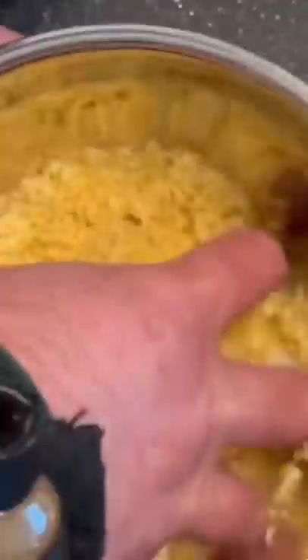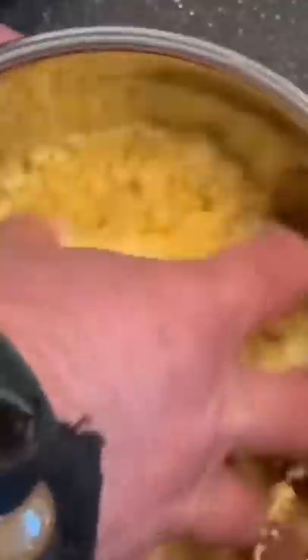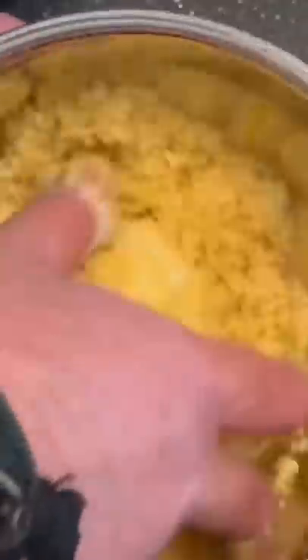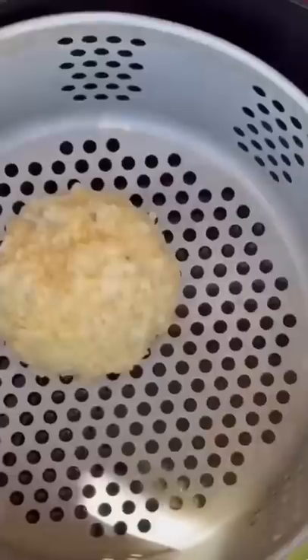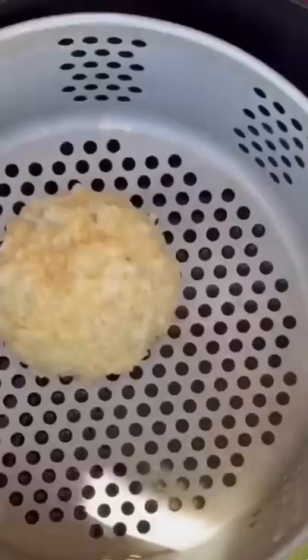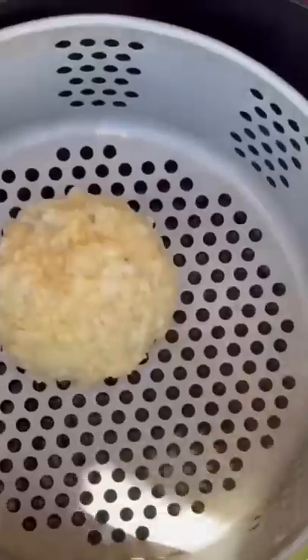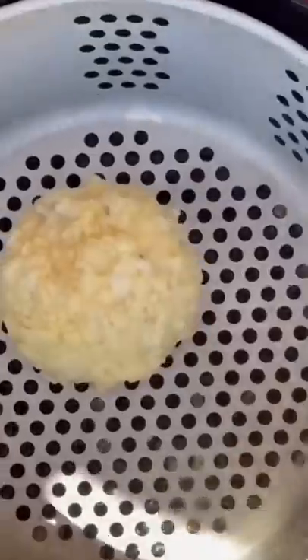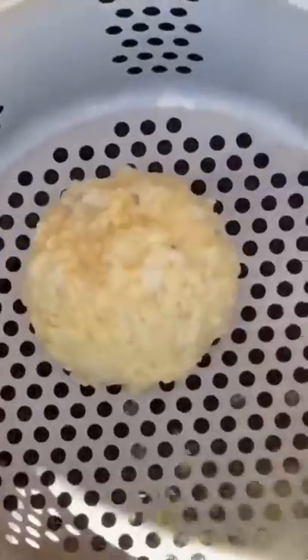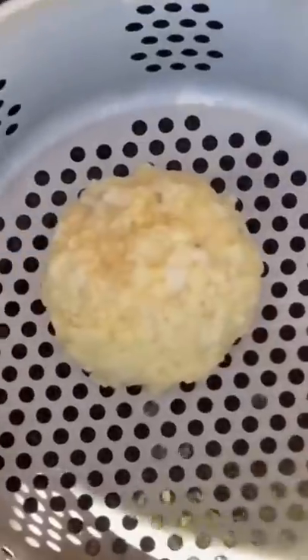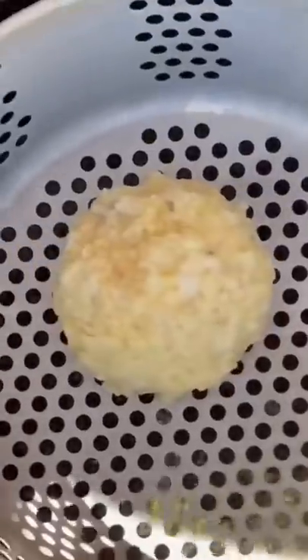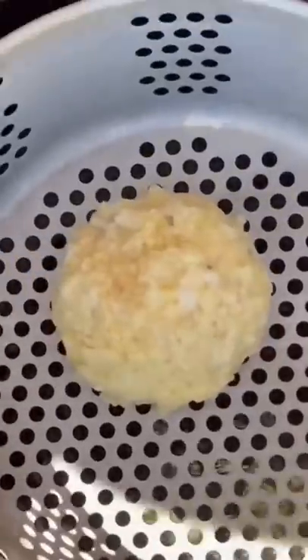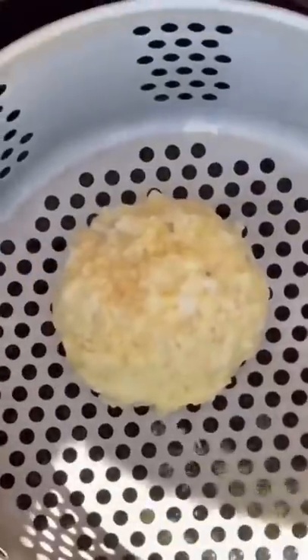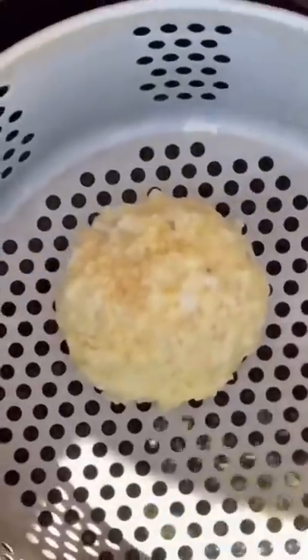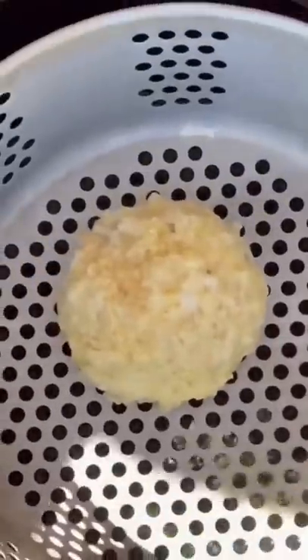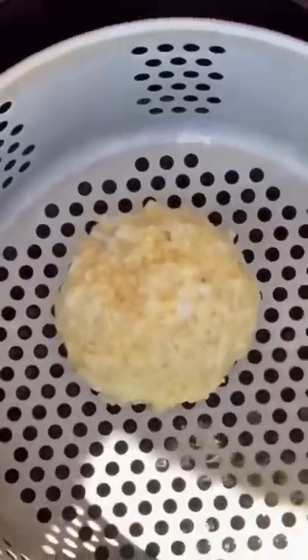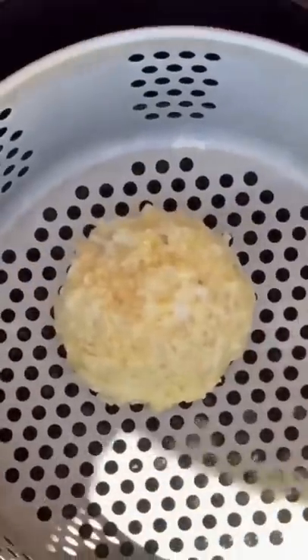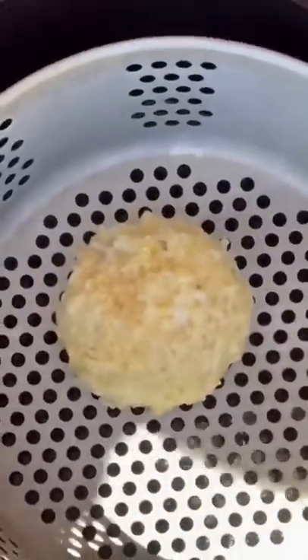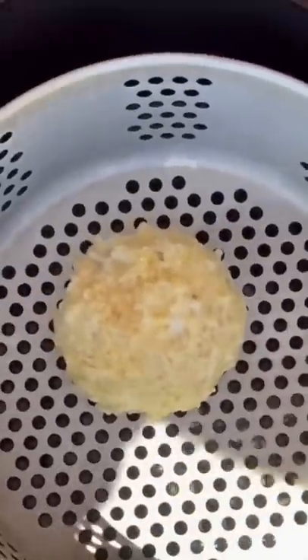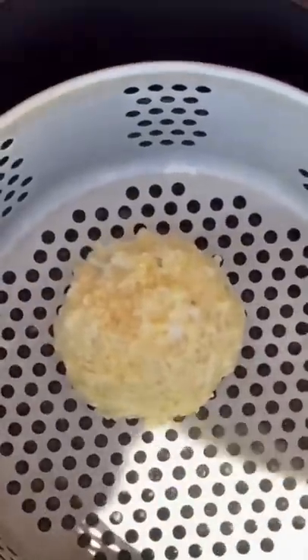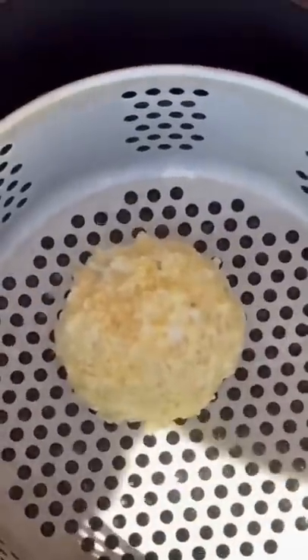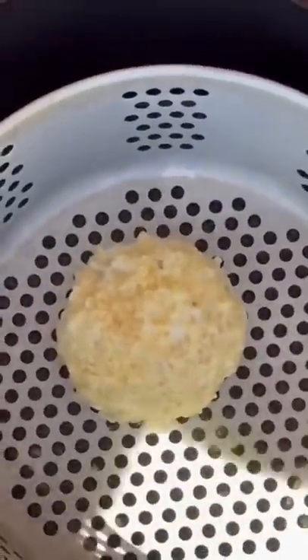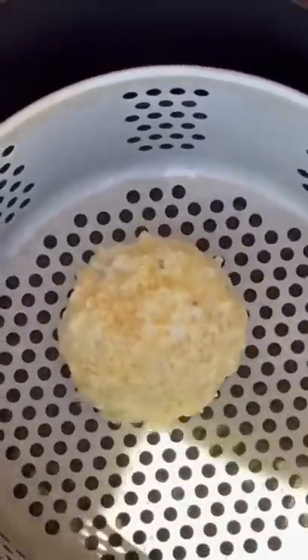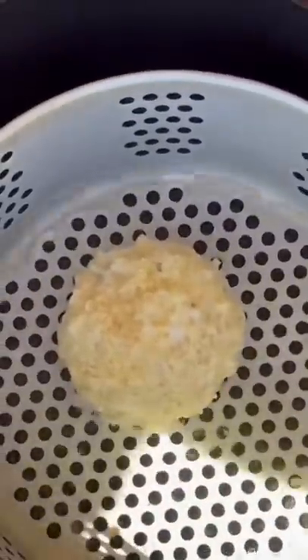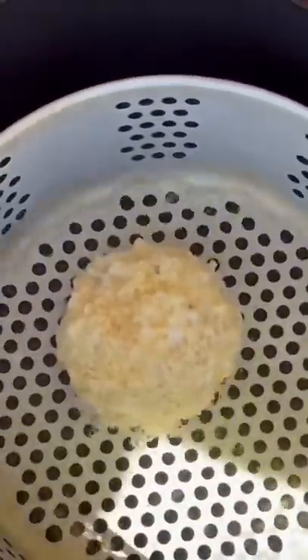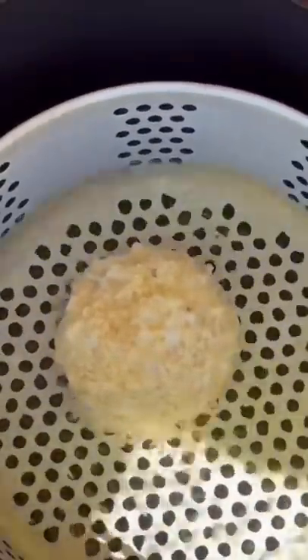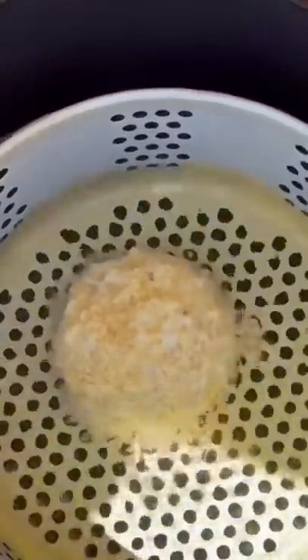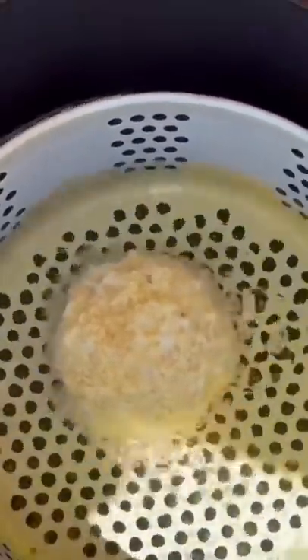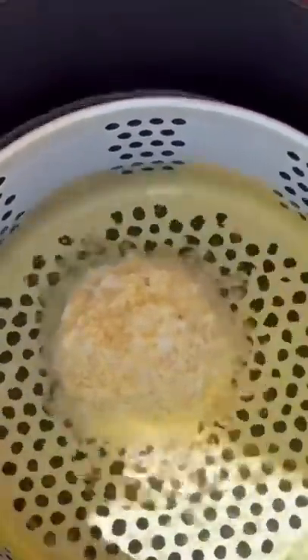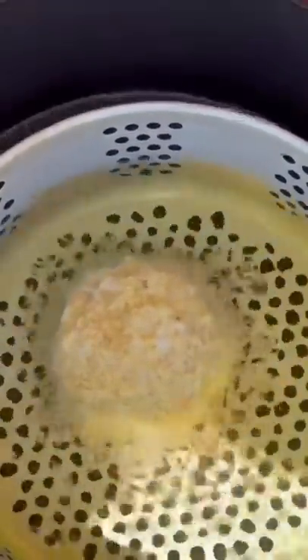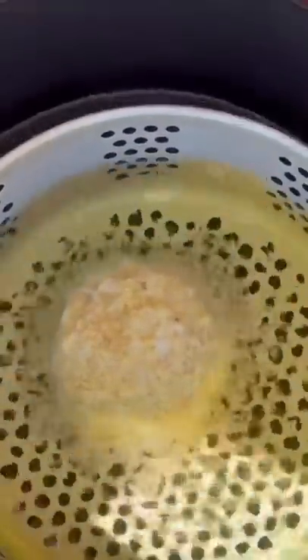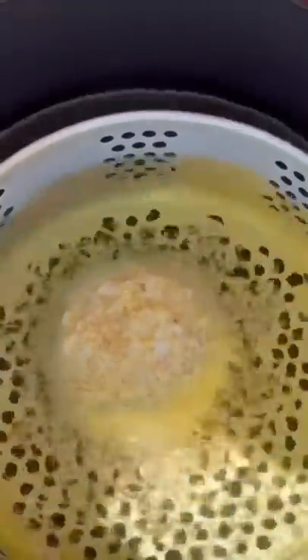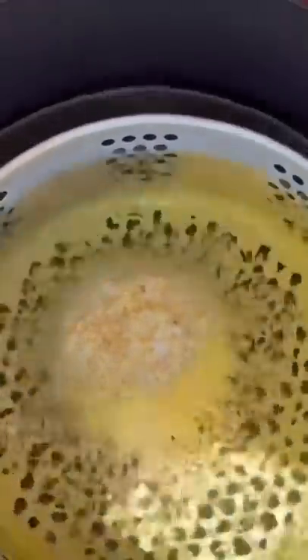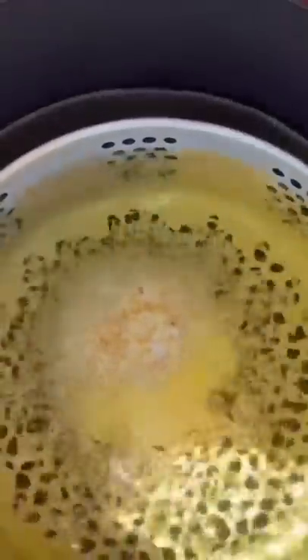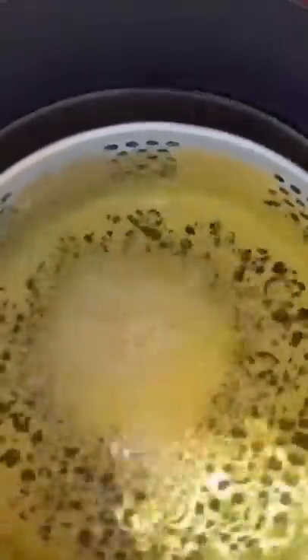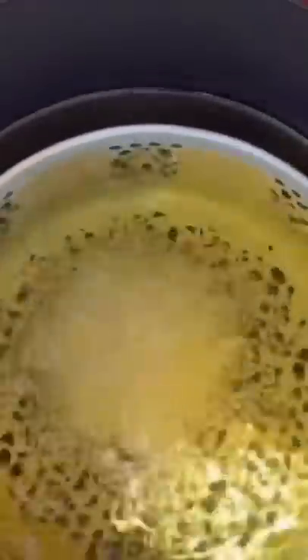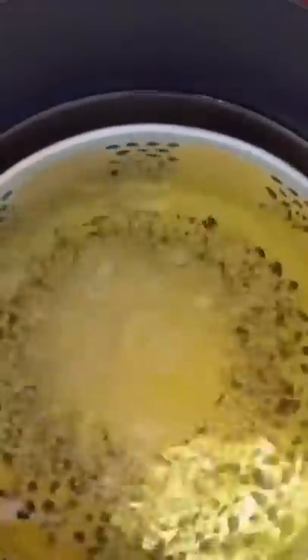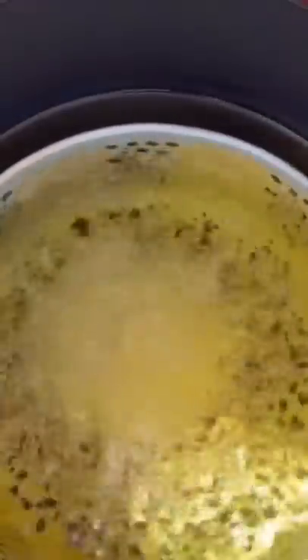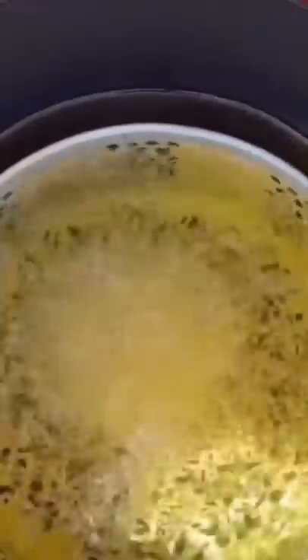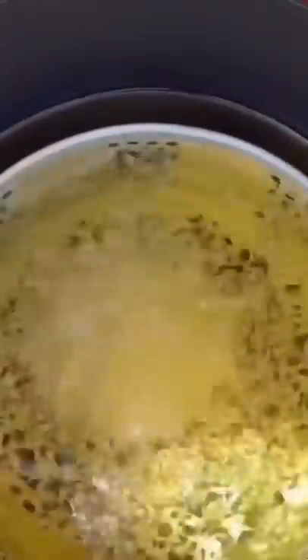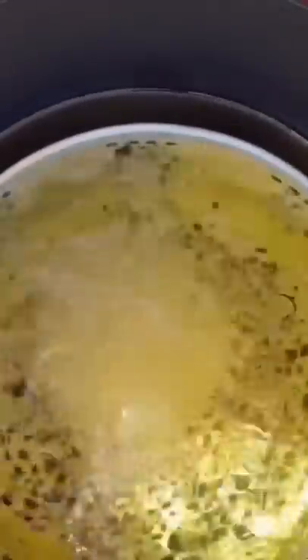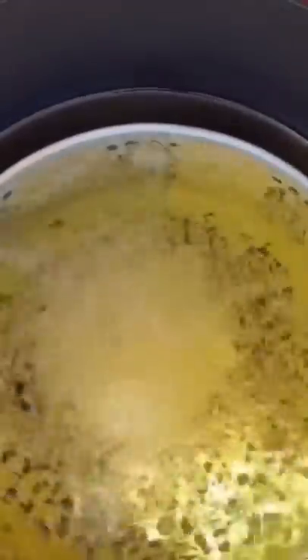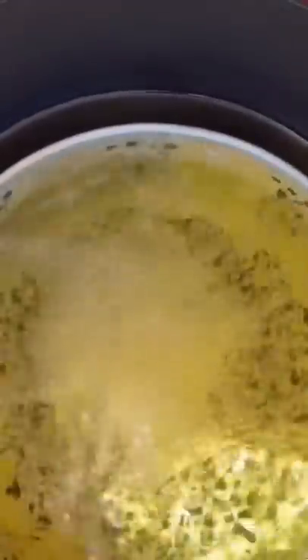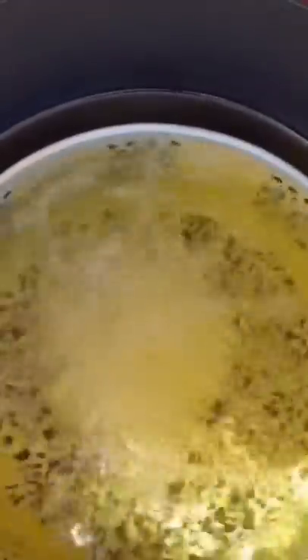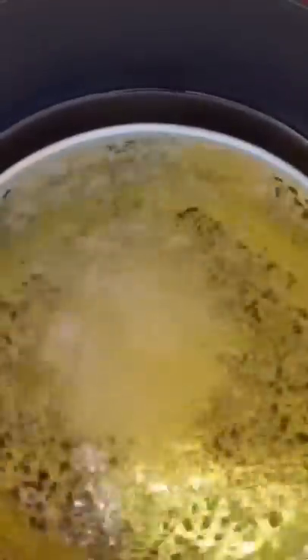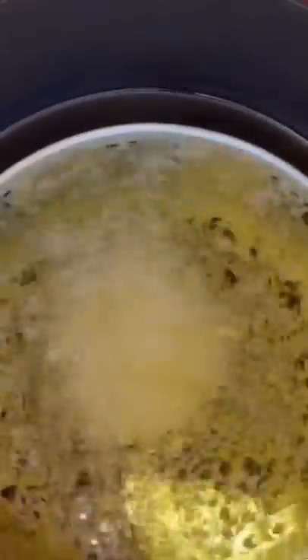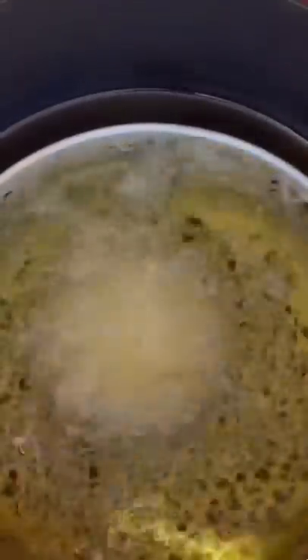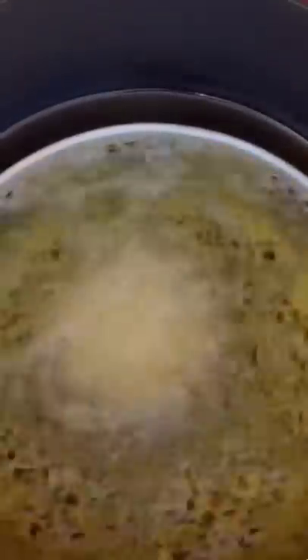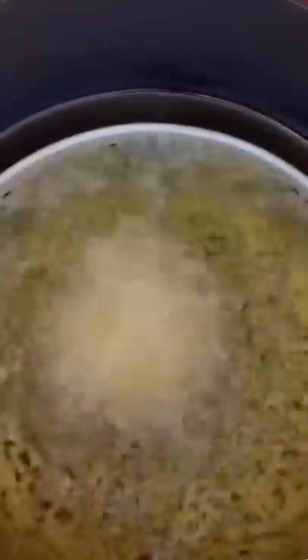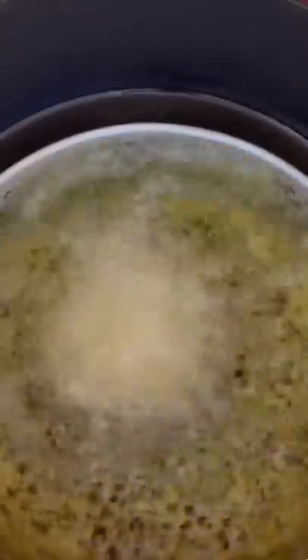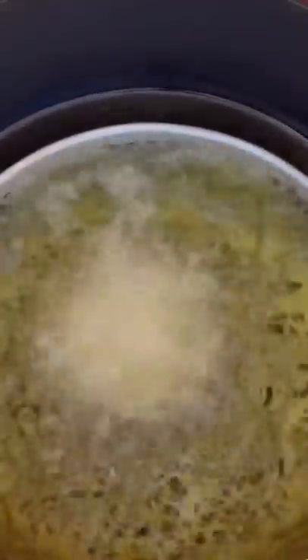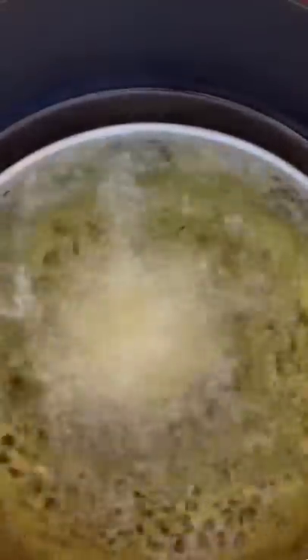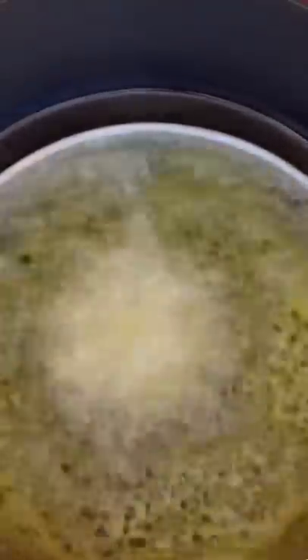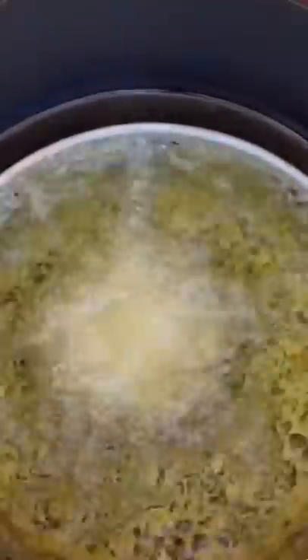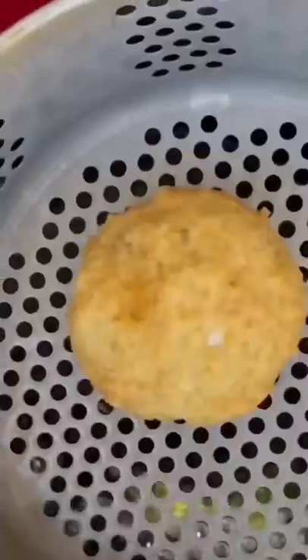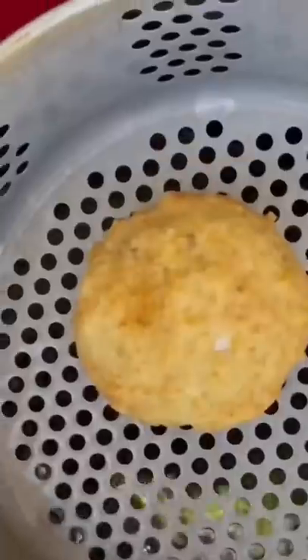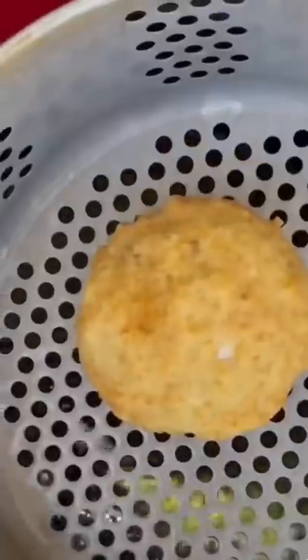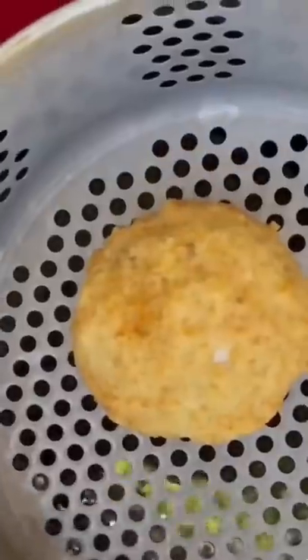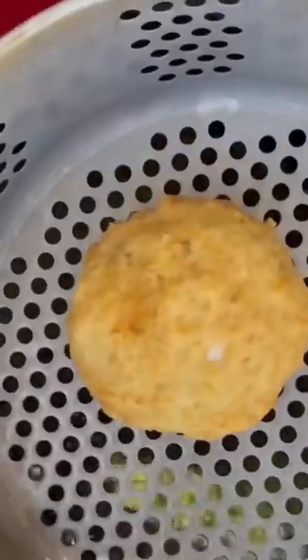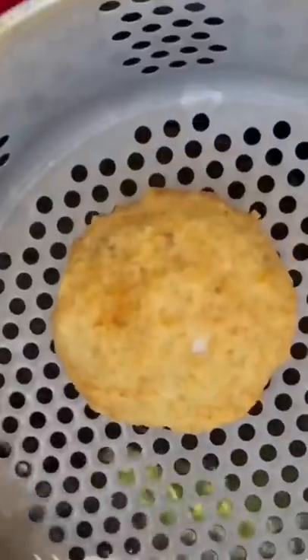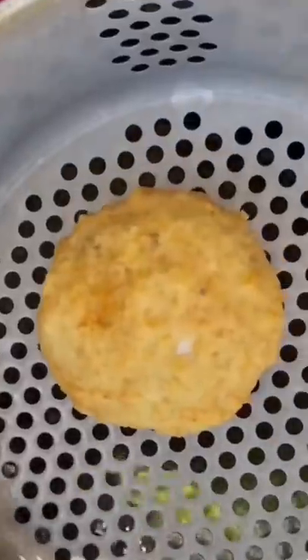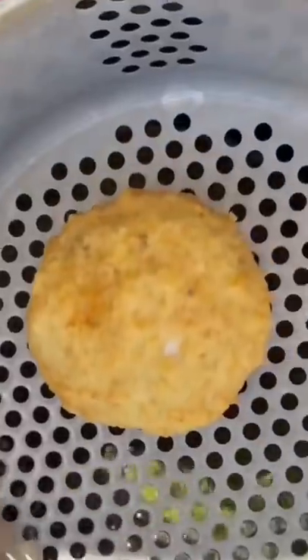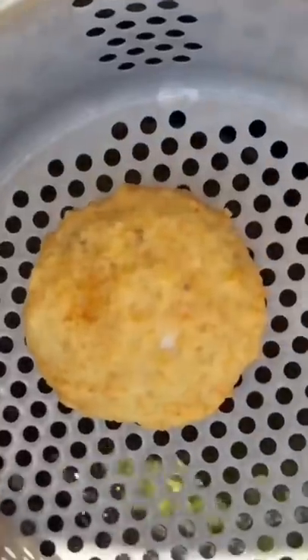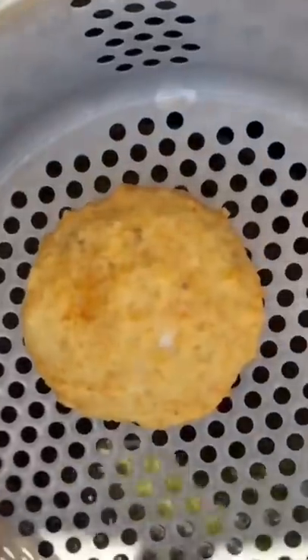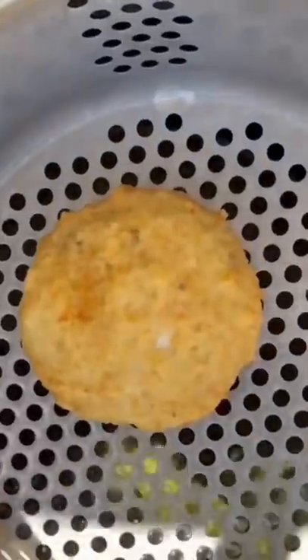Got my air fryer preheated to 375. We're just gonna set it down in there, about 20 seconds. And here it is — that's what it oughta look like.